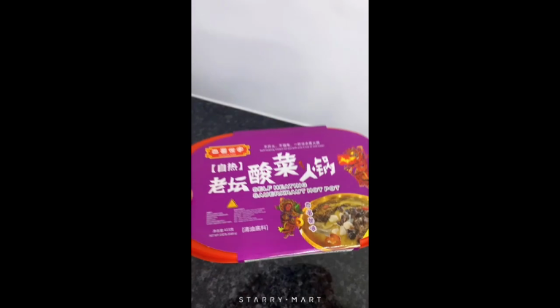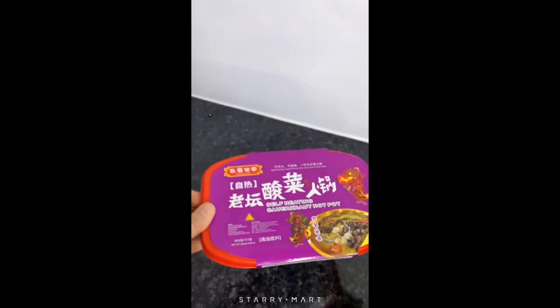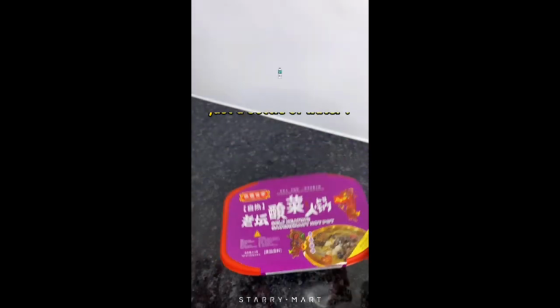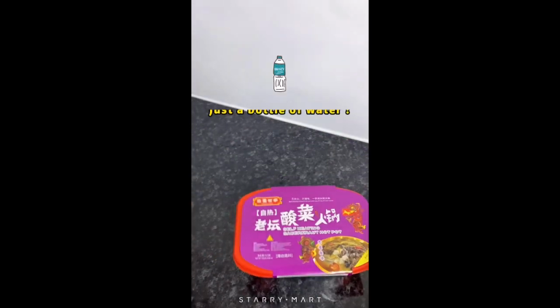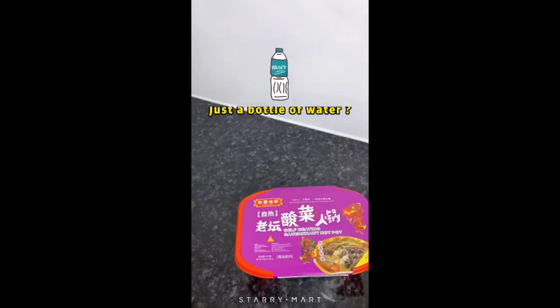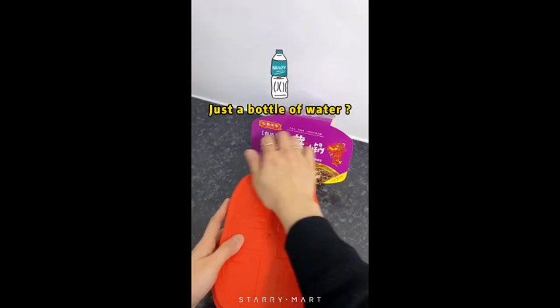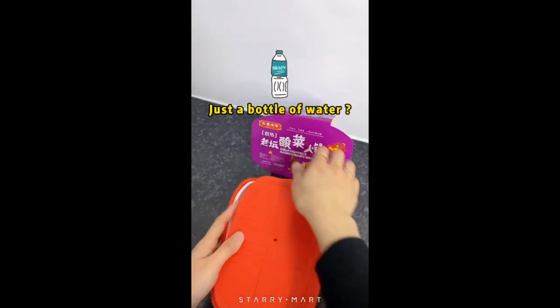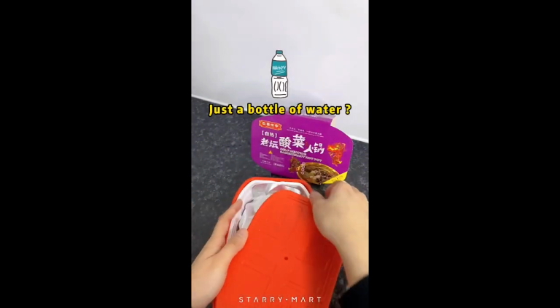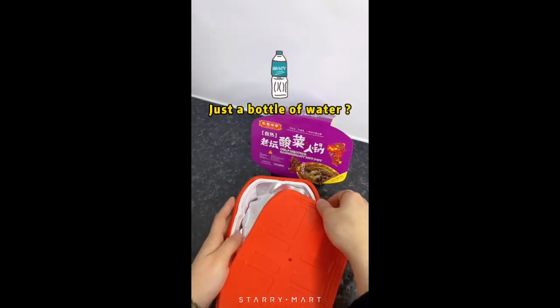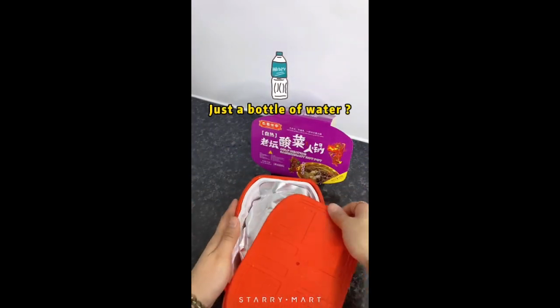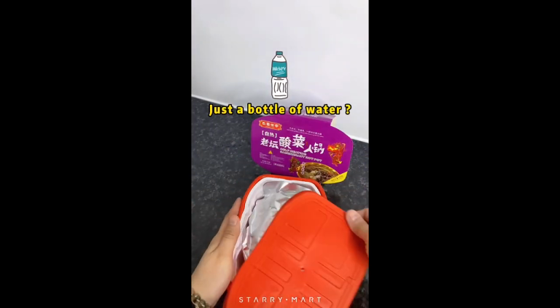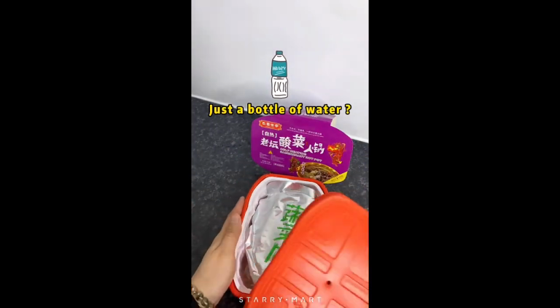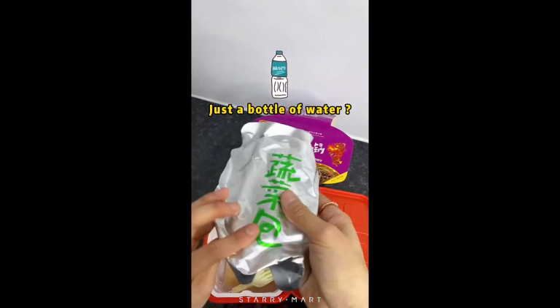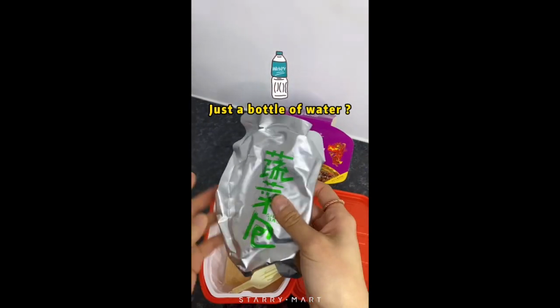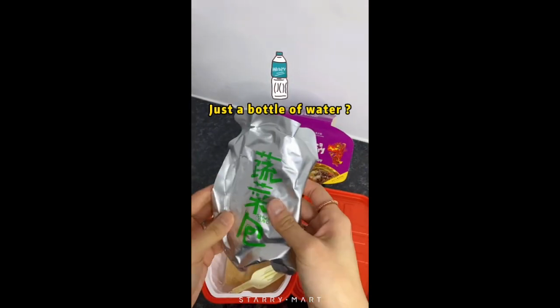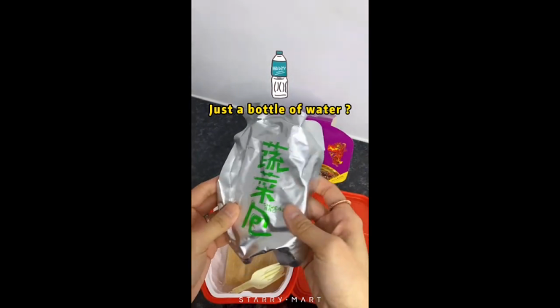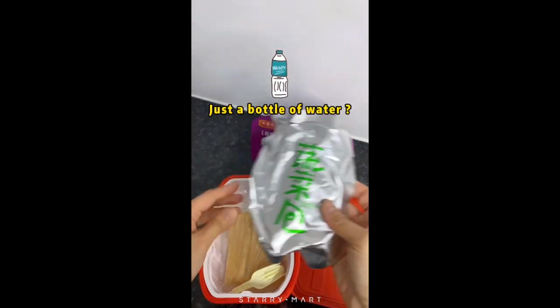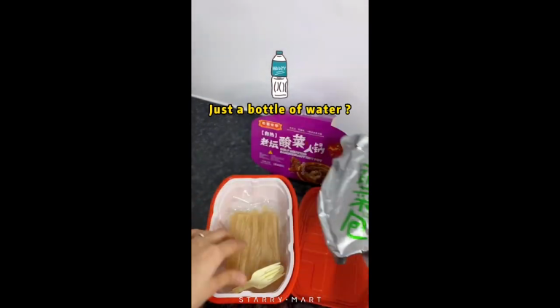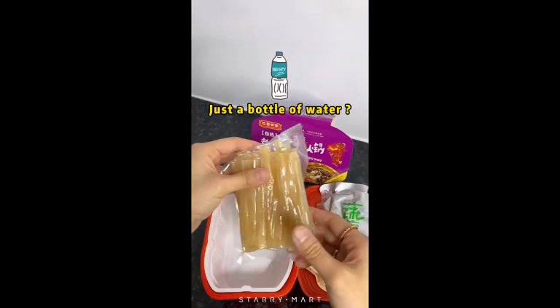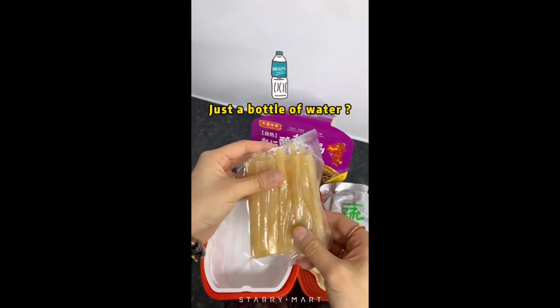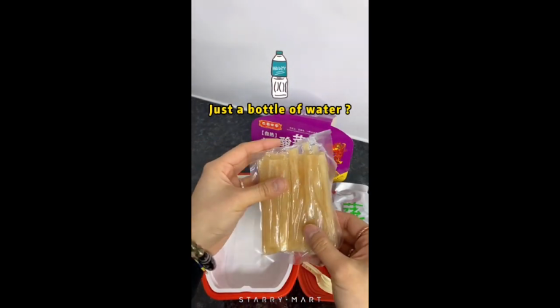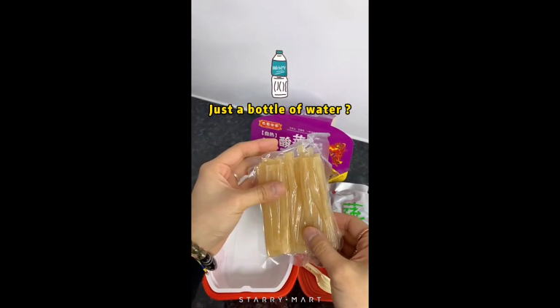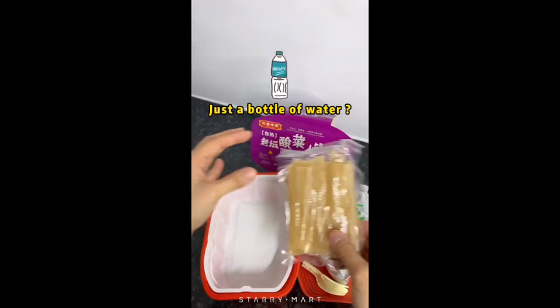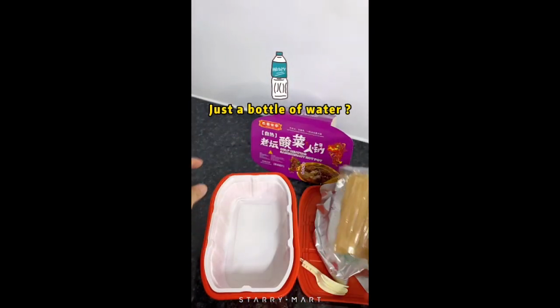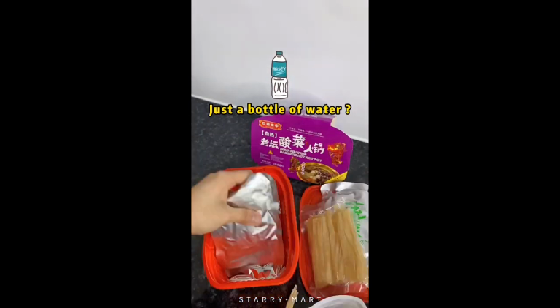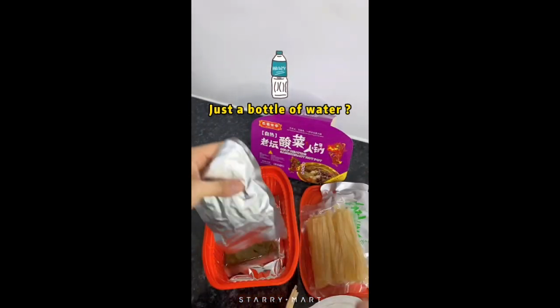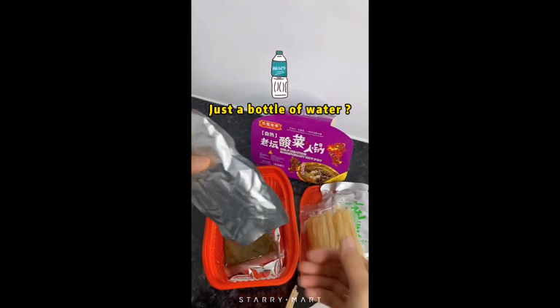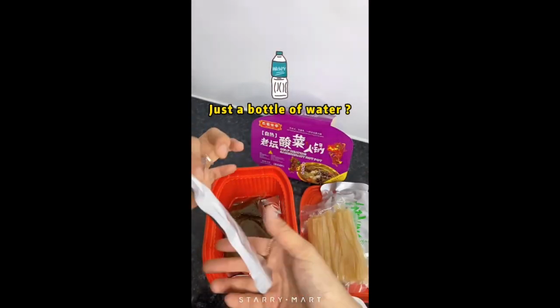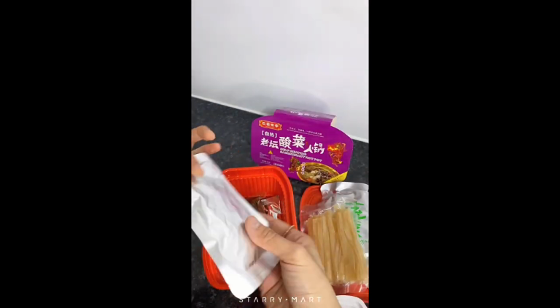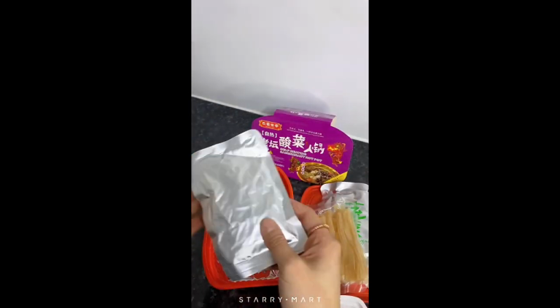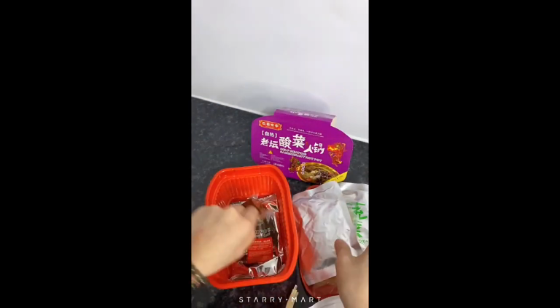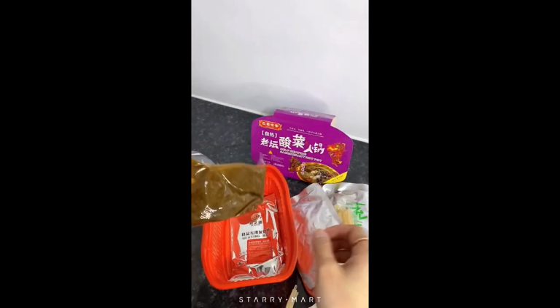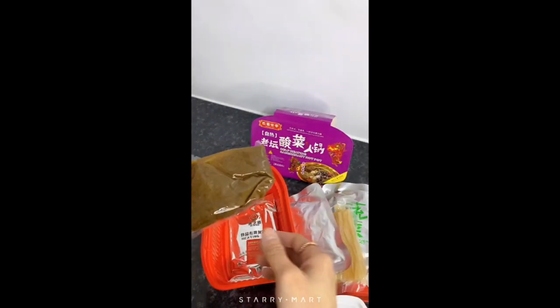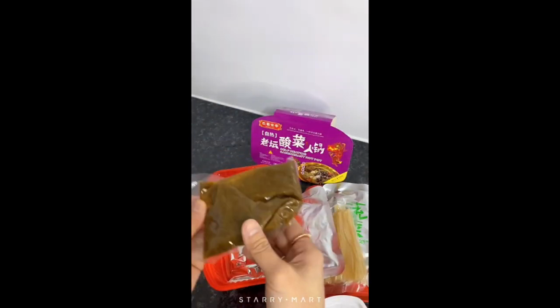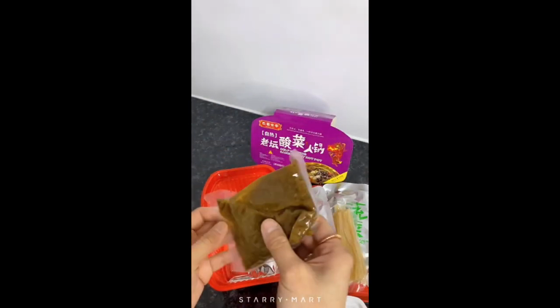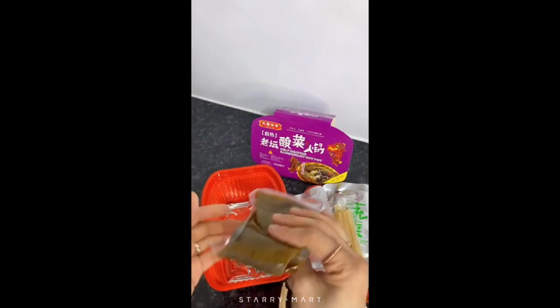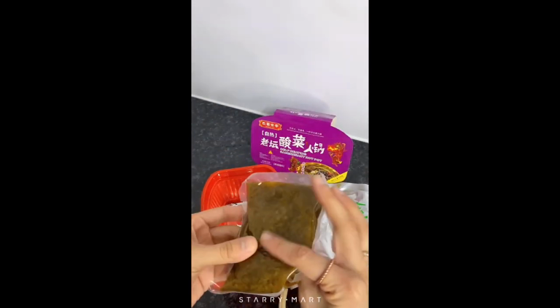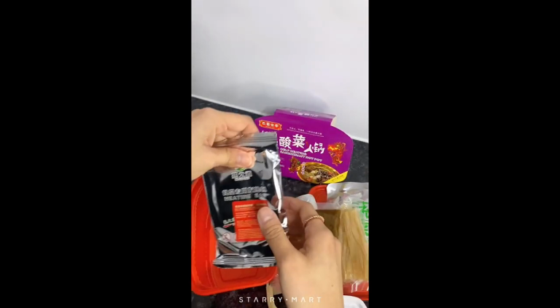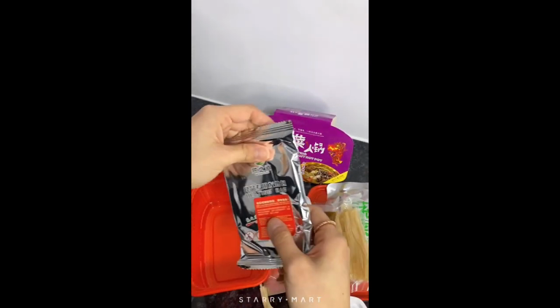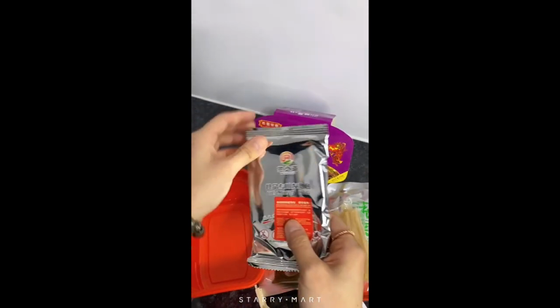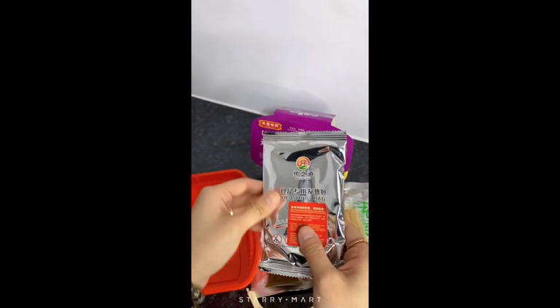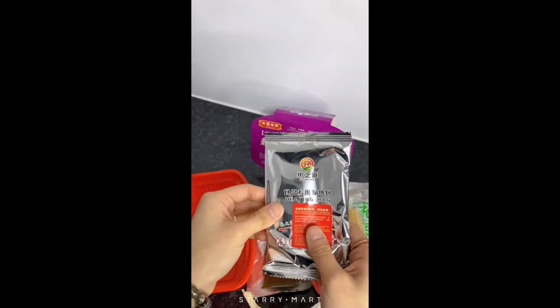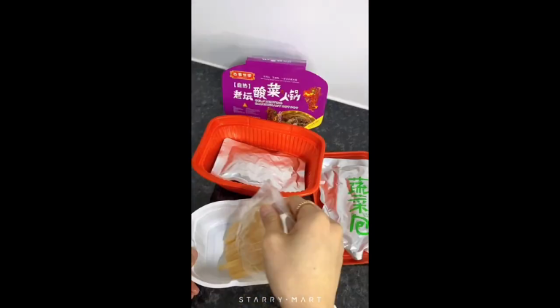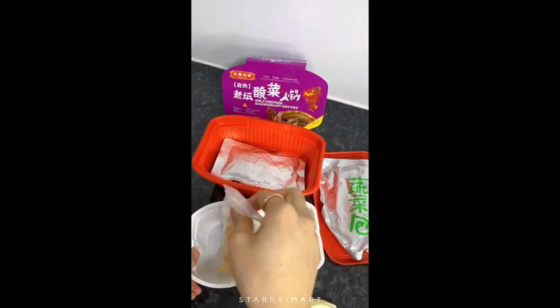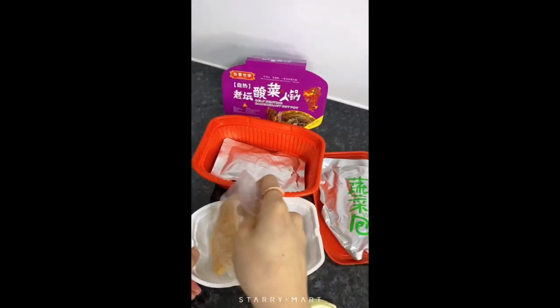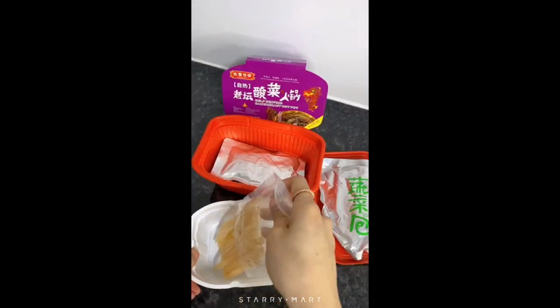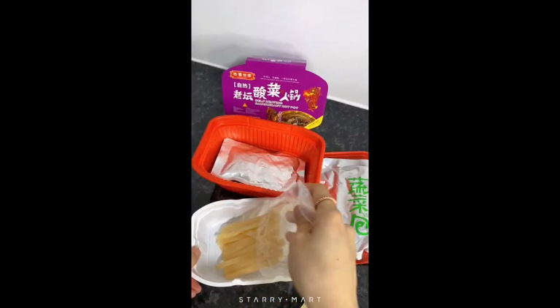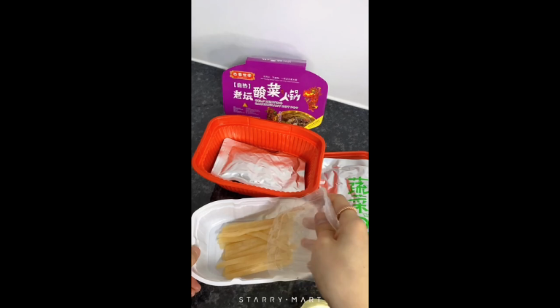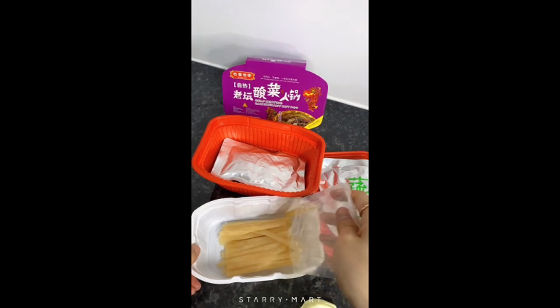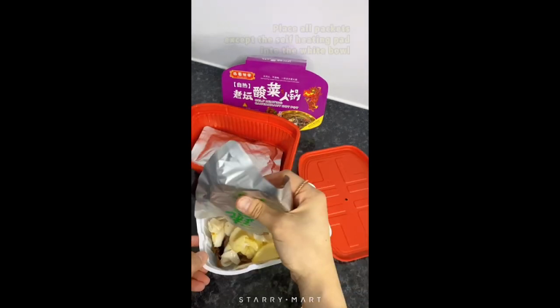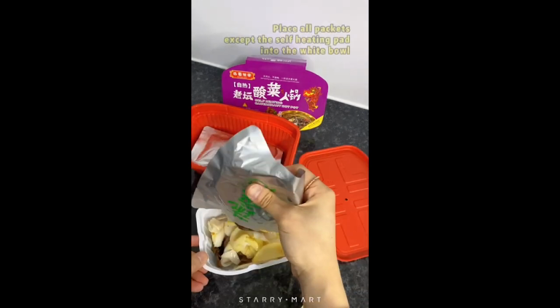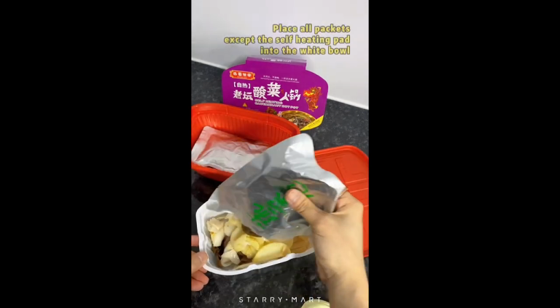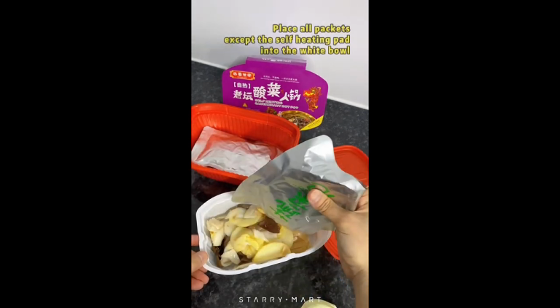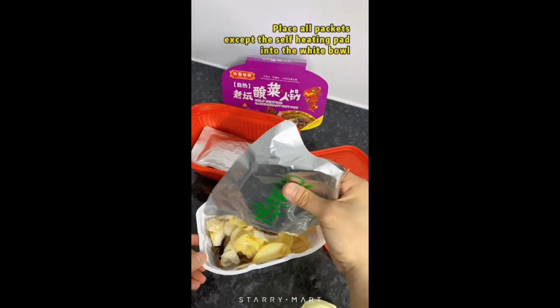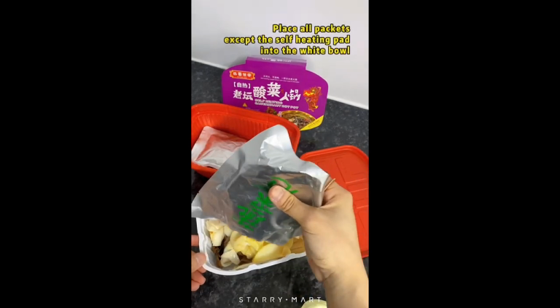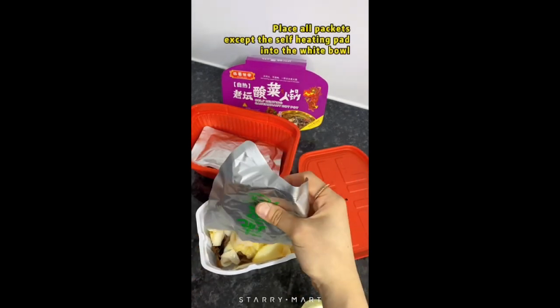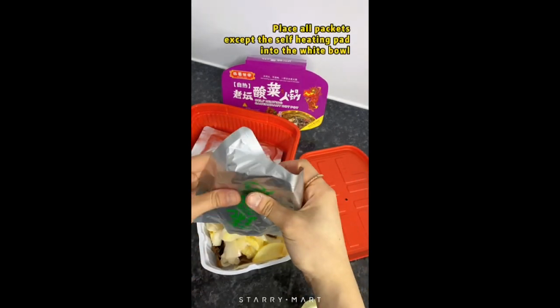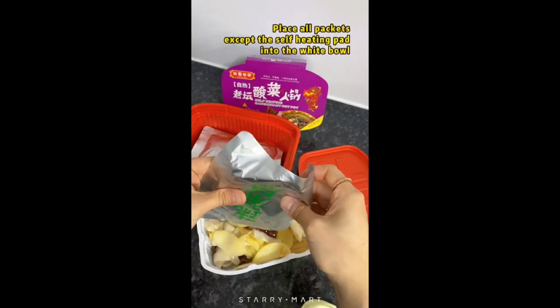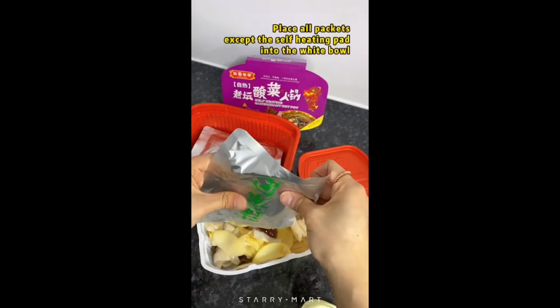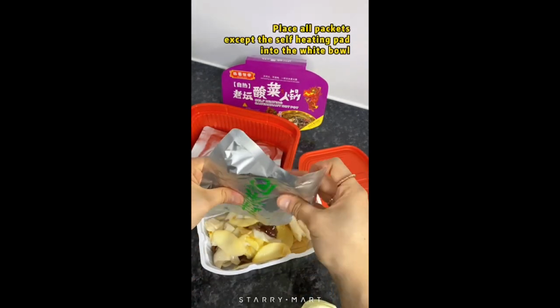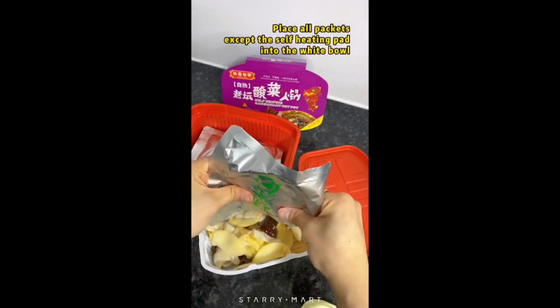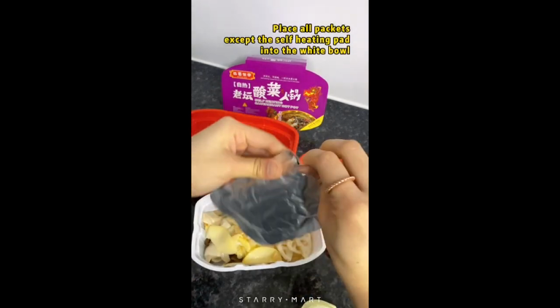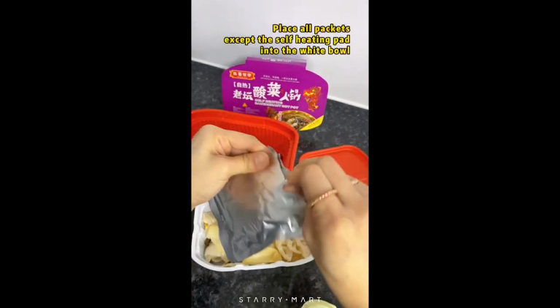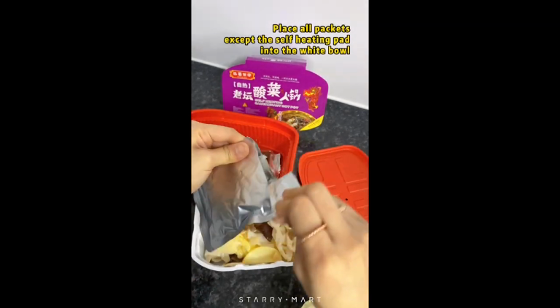Would you be surprised if you just need a bottle of water to get your meal done? This self-heating hot pot contains all you need, including a veggie packet, a noodles packet, a konjac packet, and soup base.